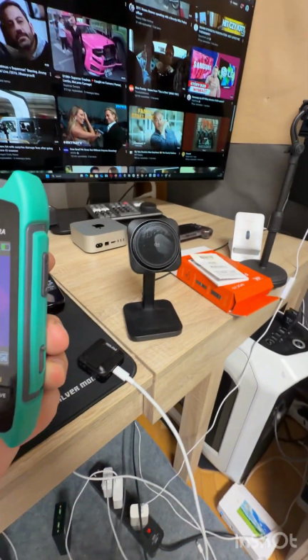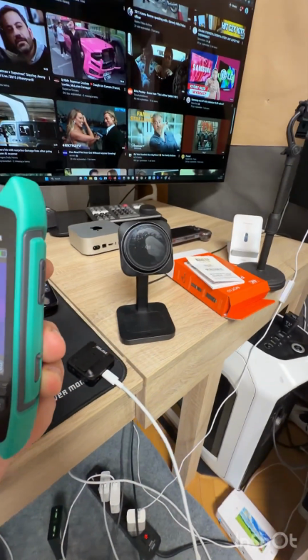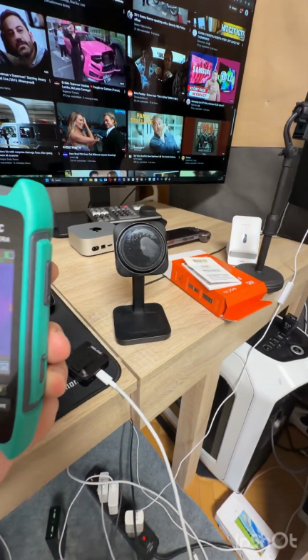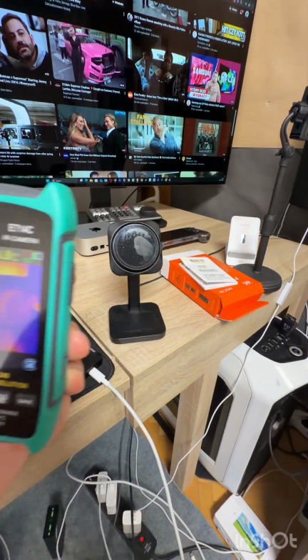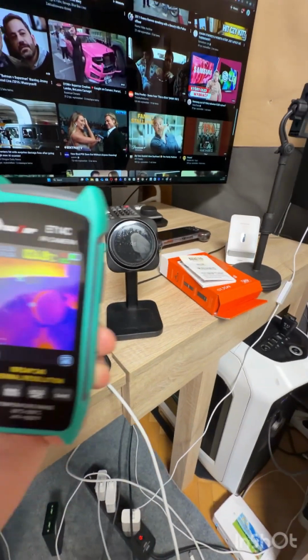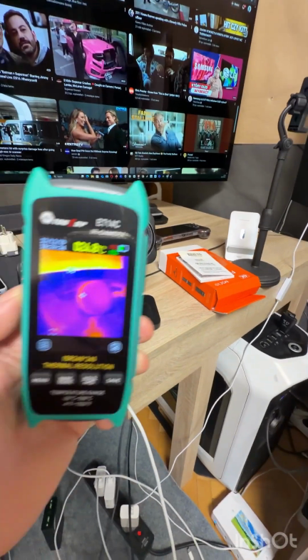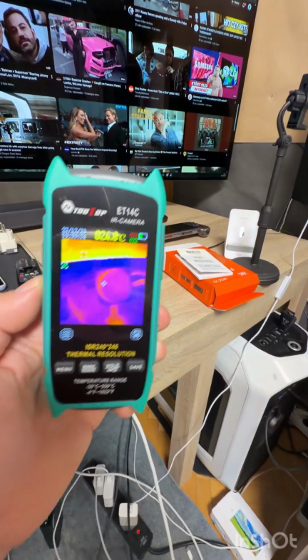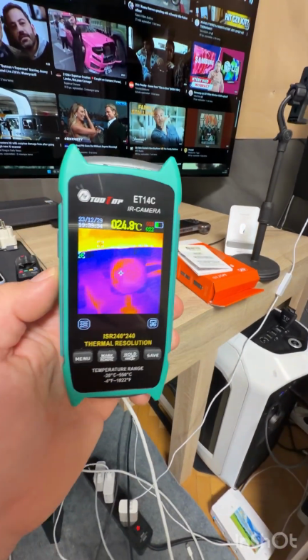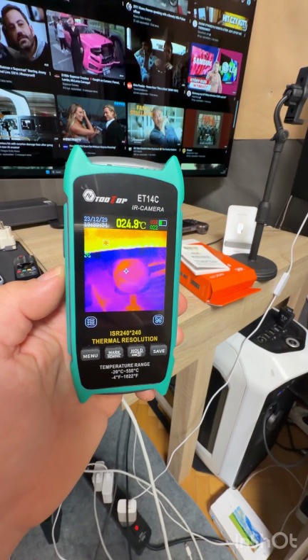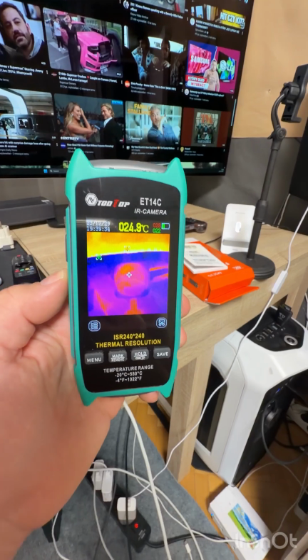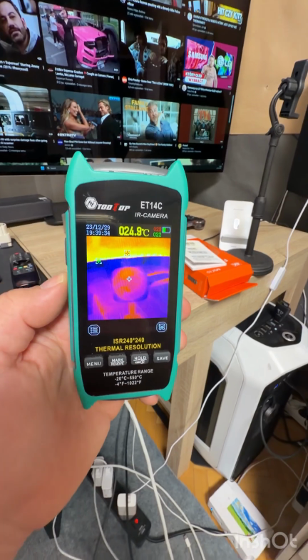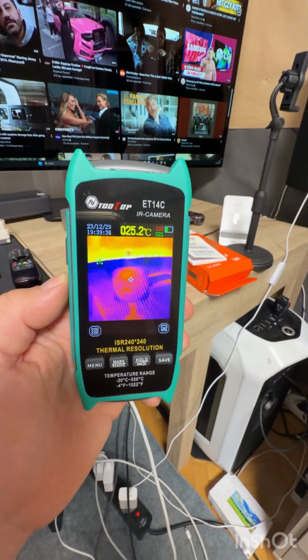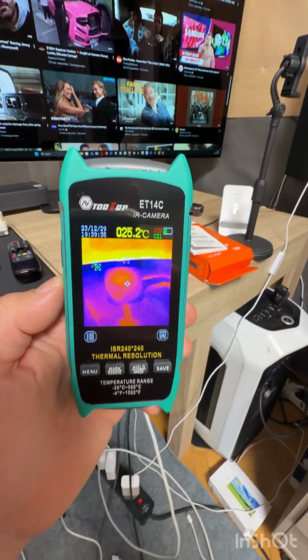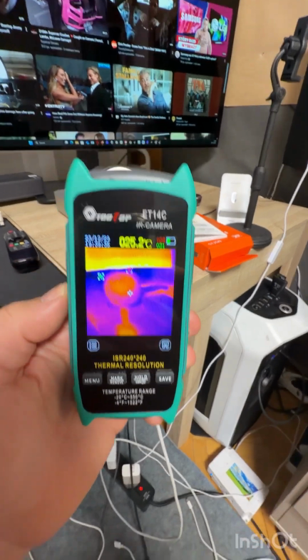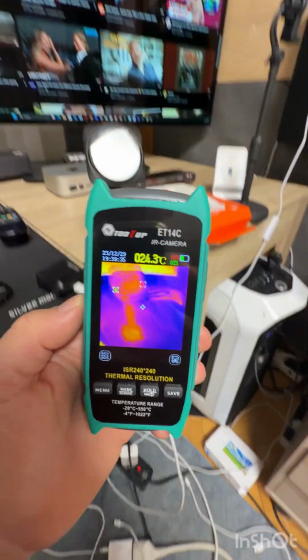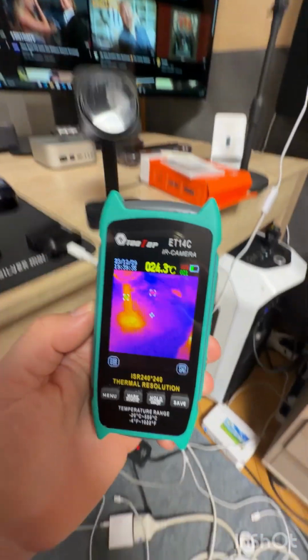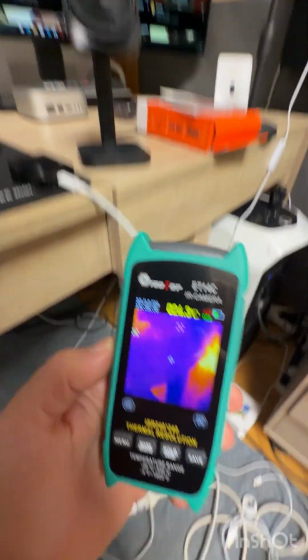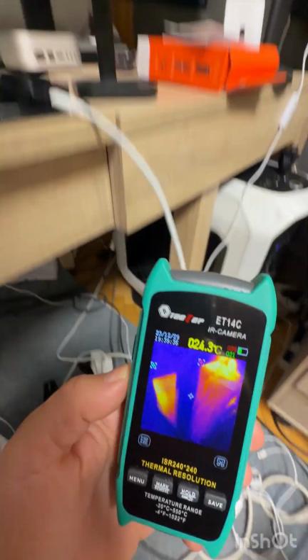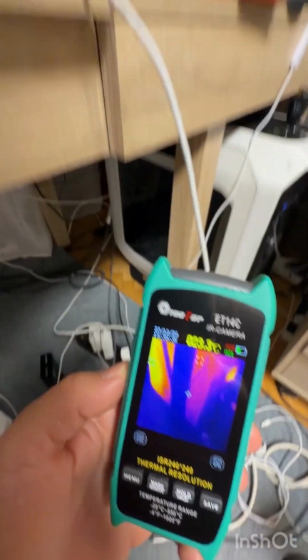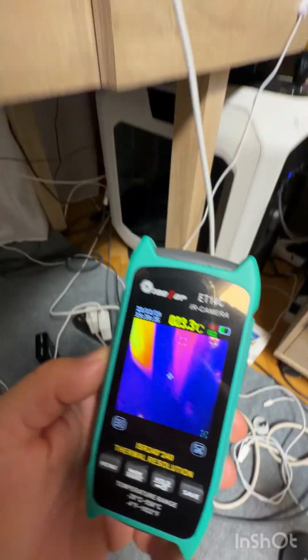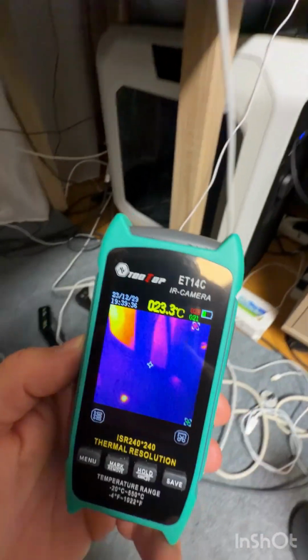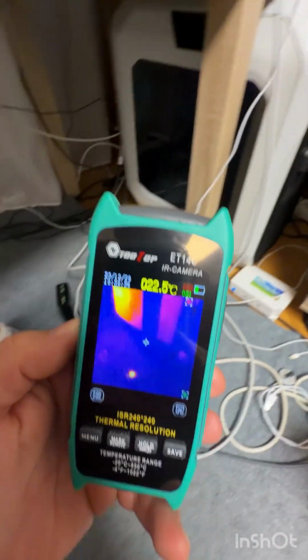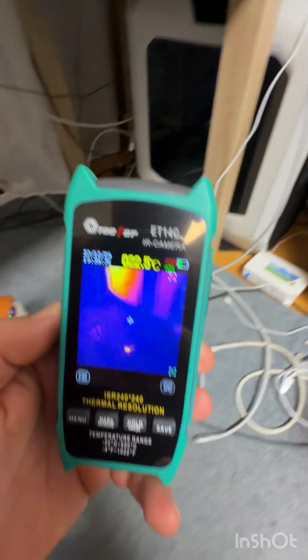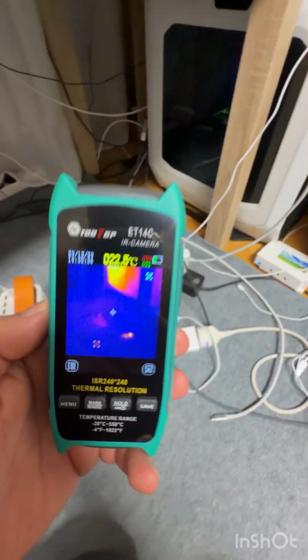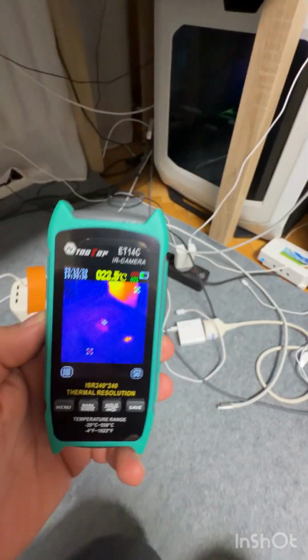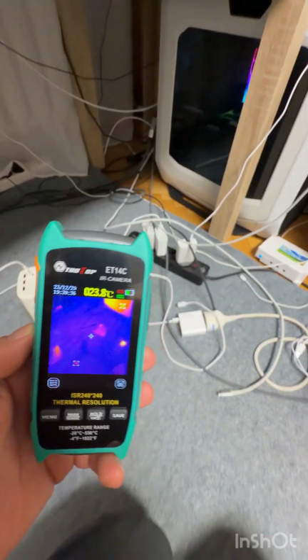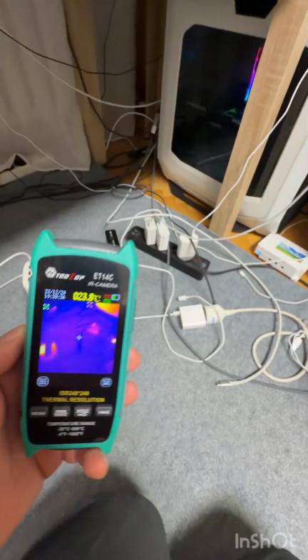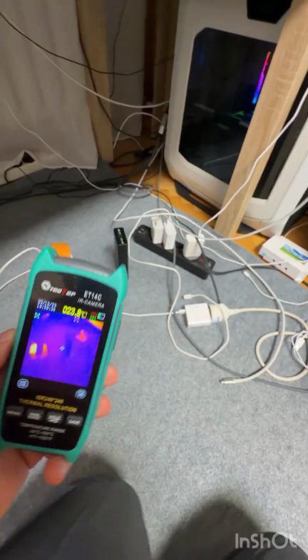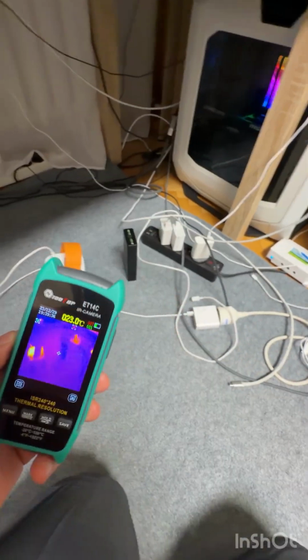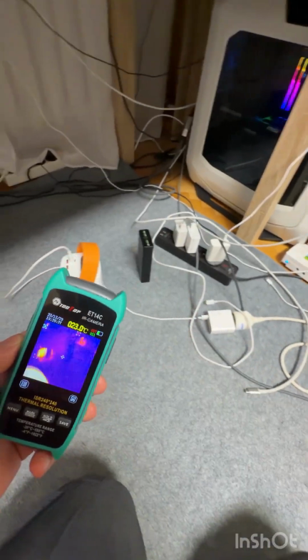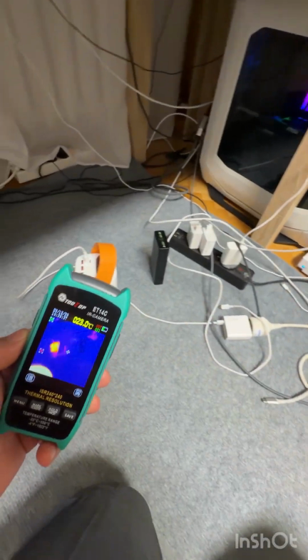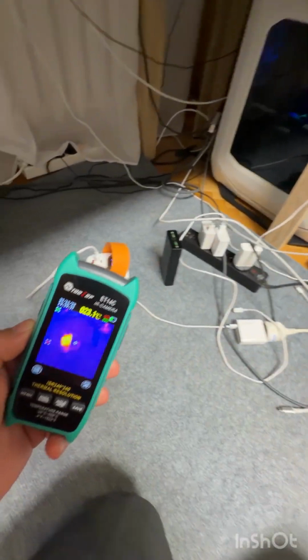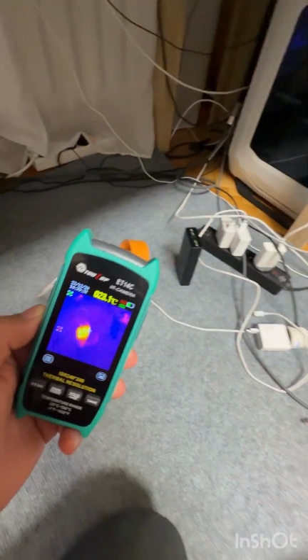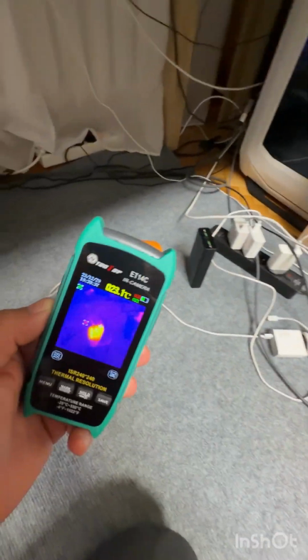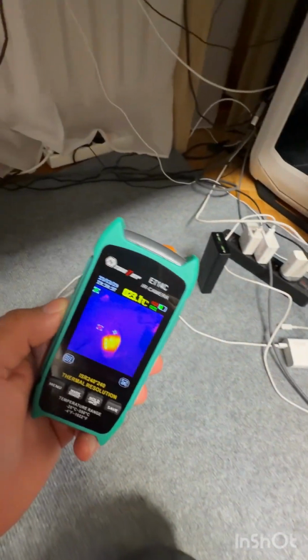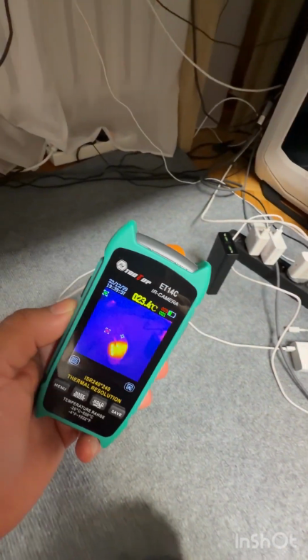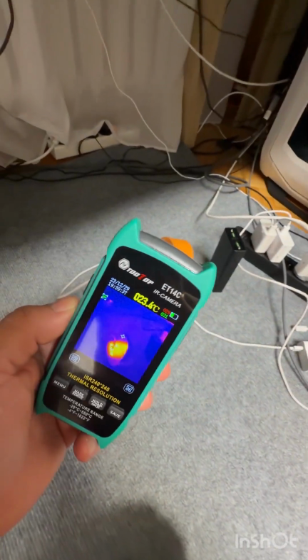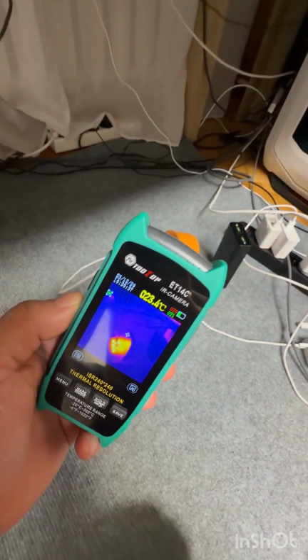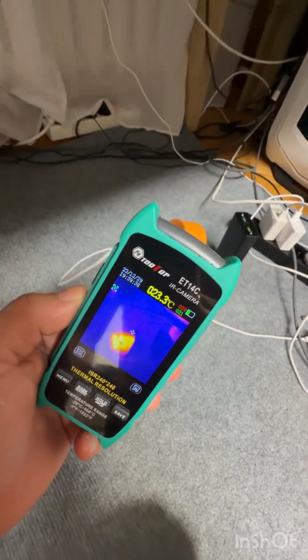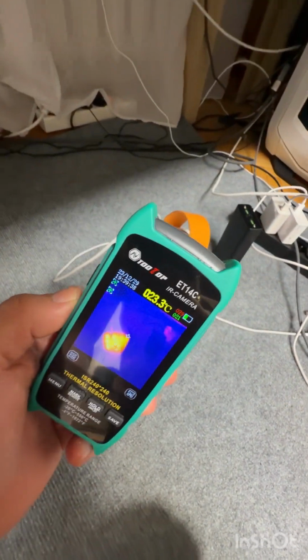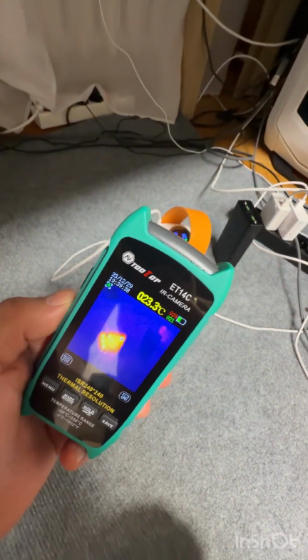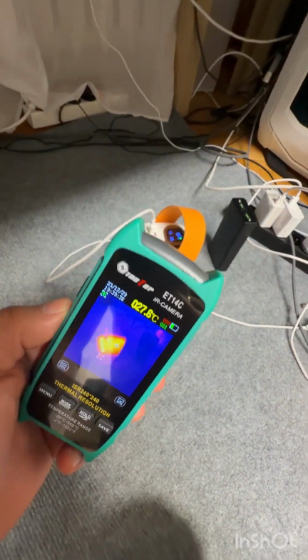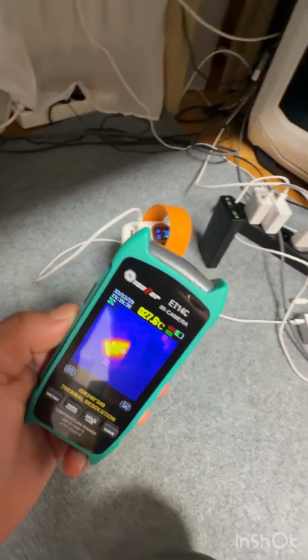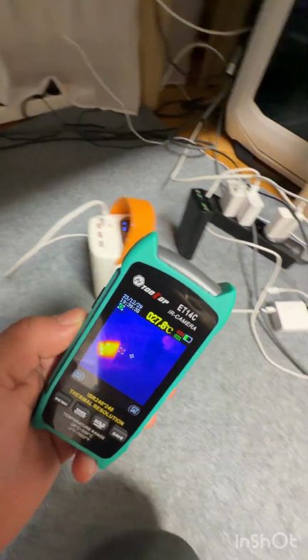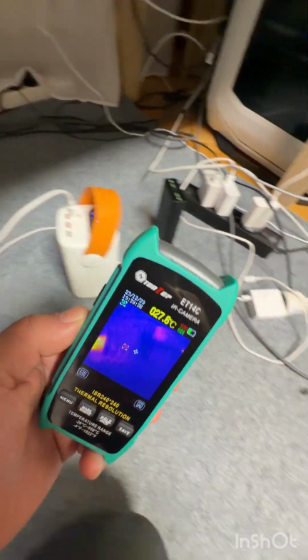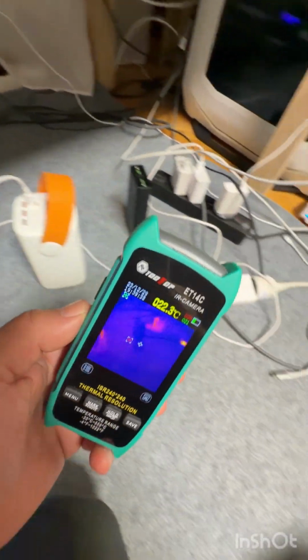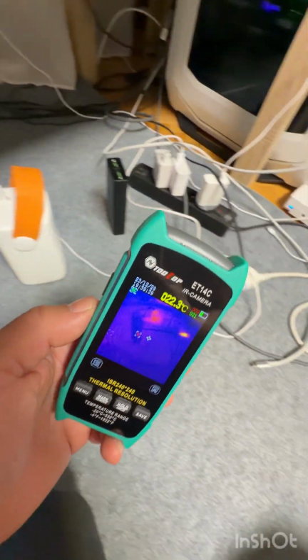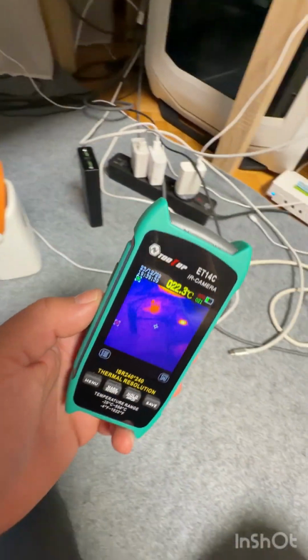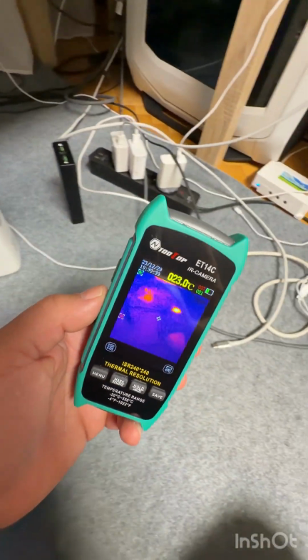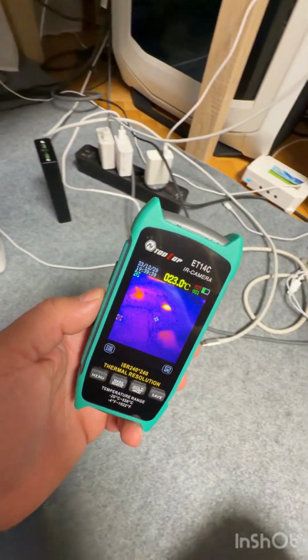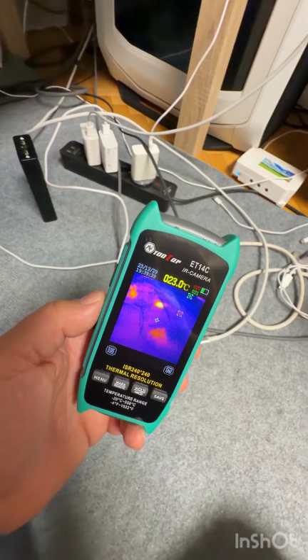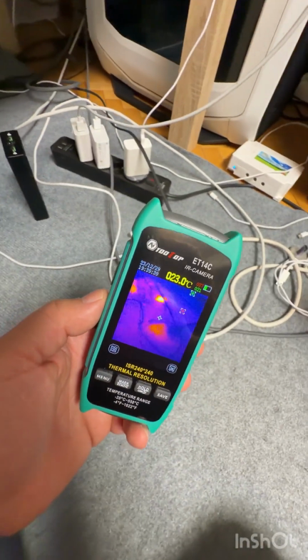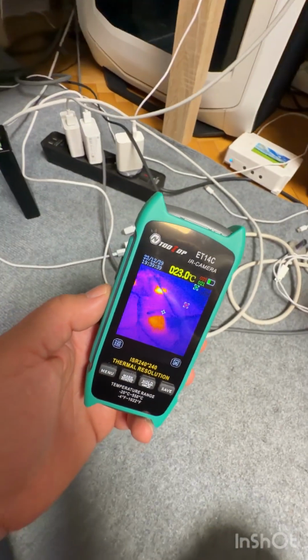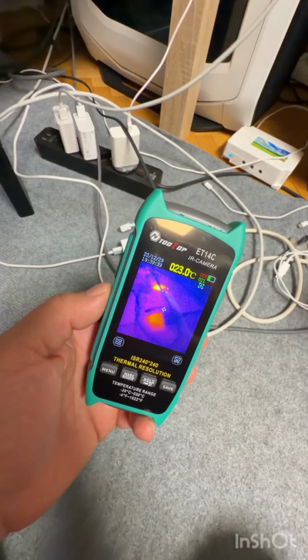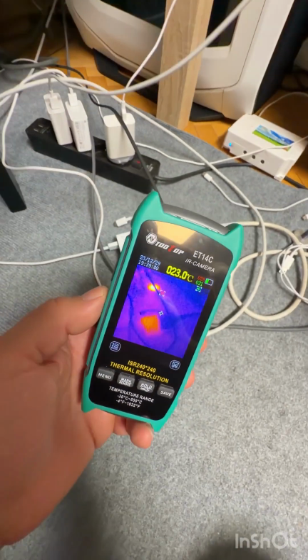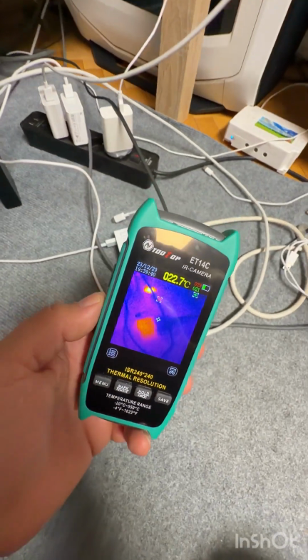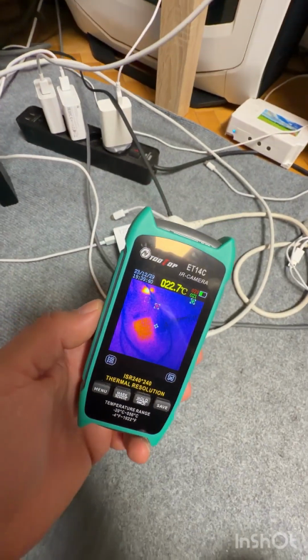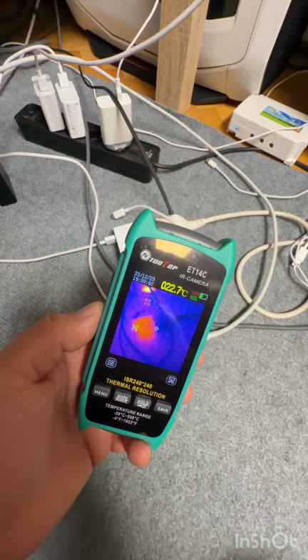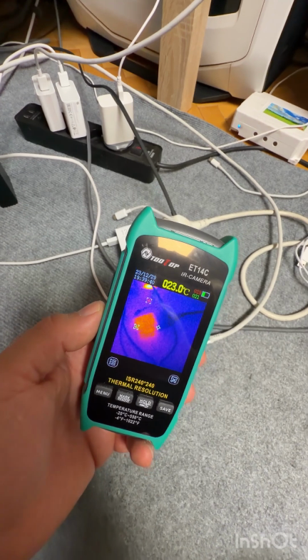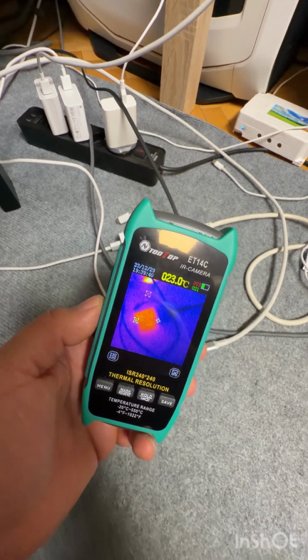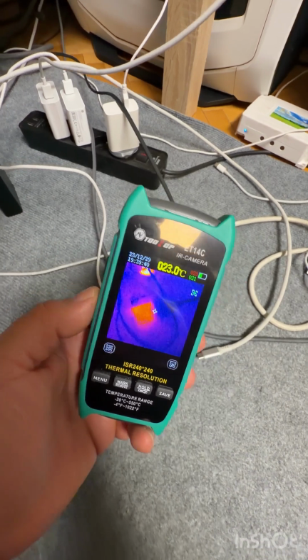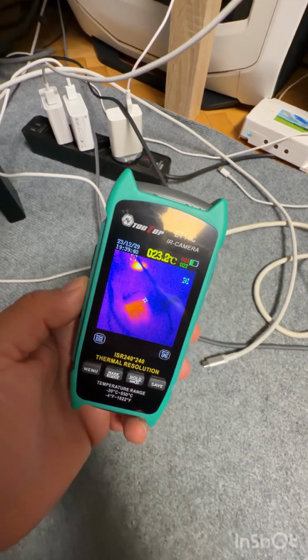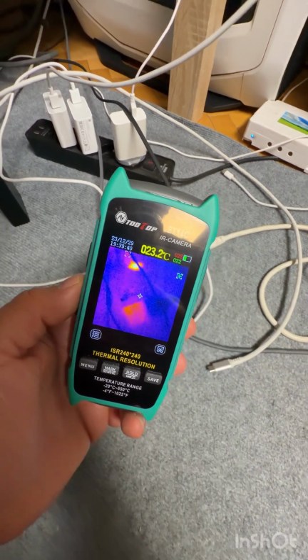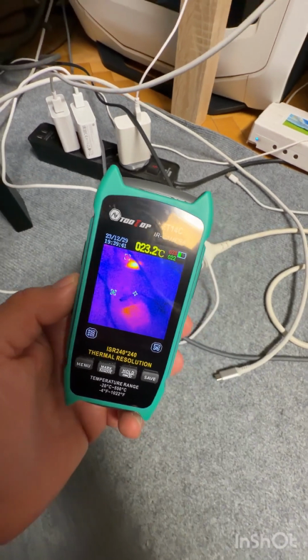Wireless charger — there's no heat because it's off. I'm charging the power bank so a little heat, and also on the charger.